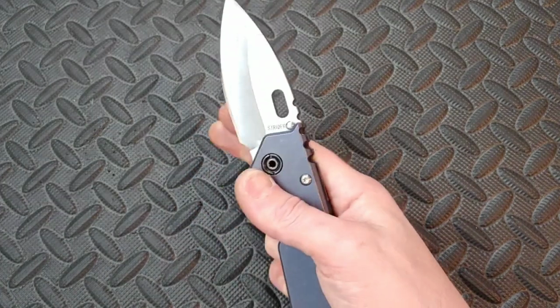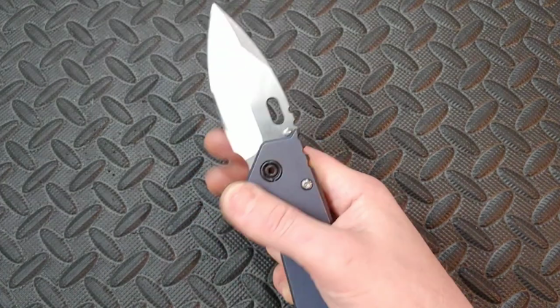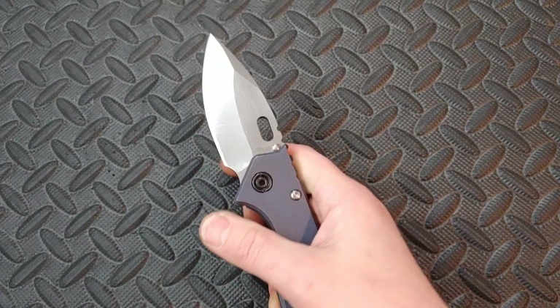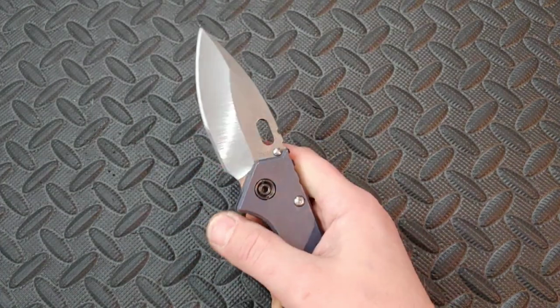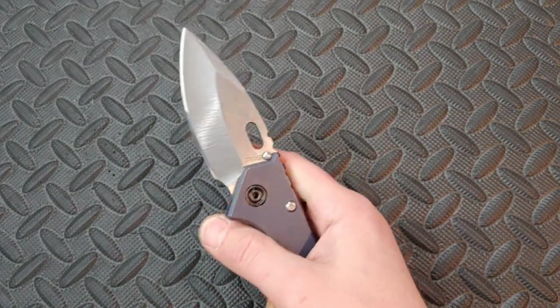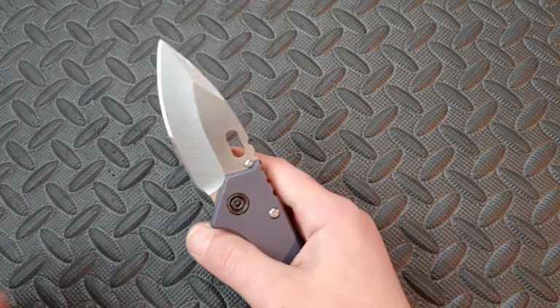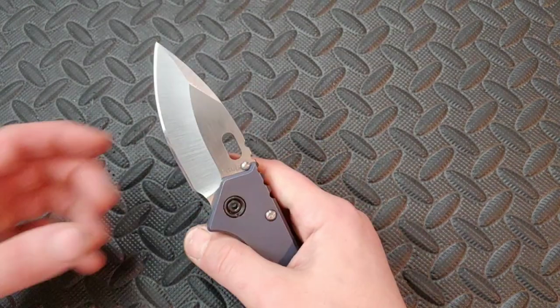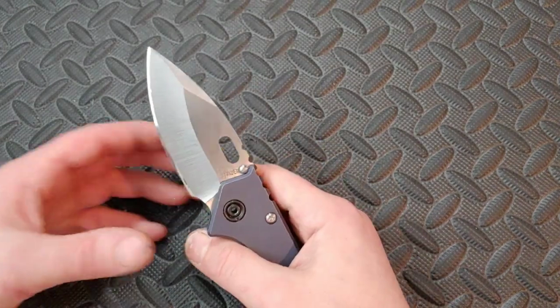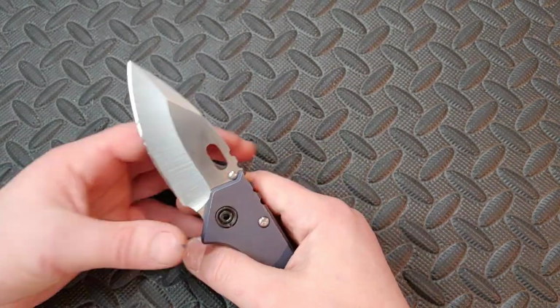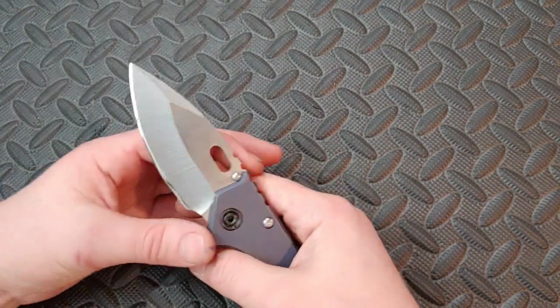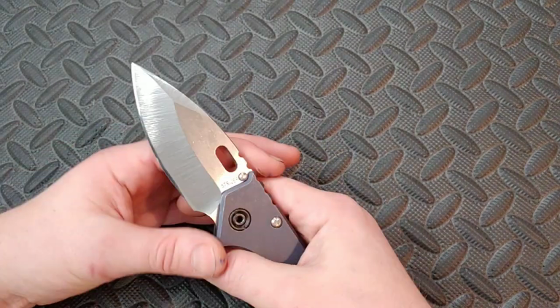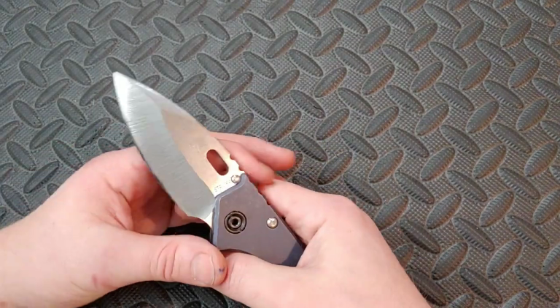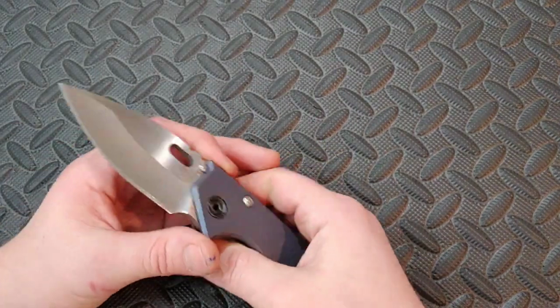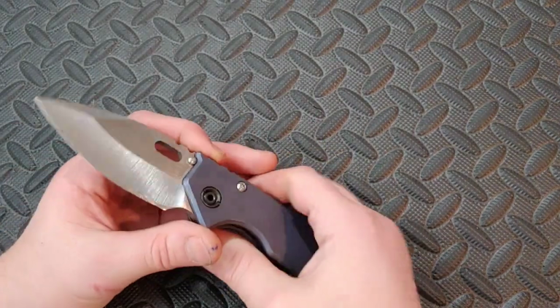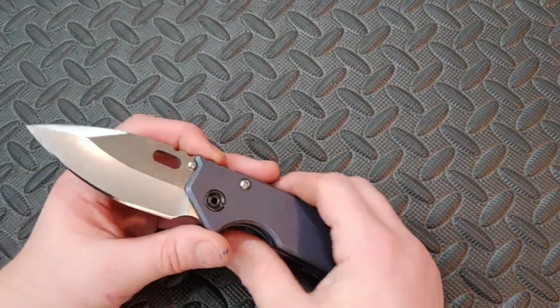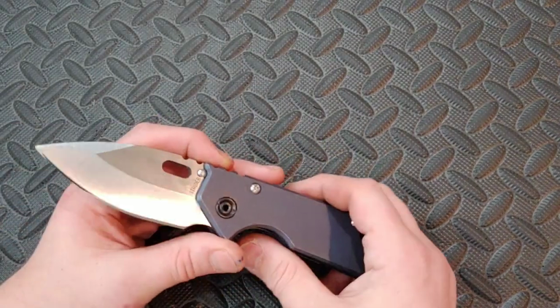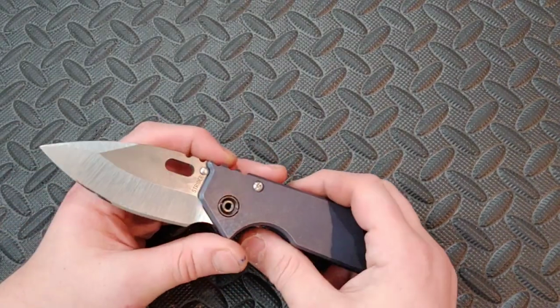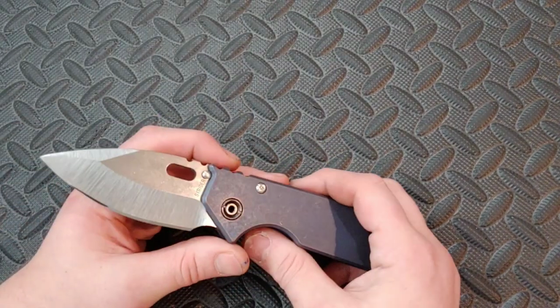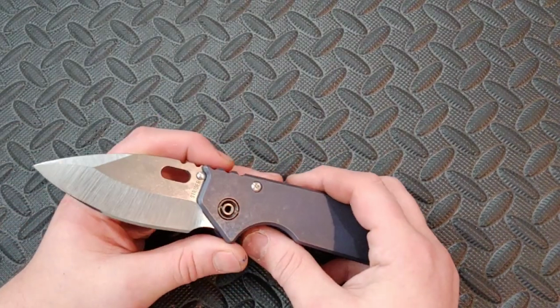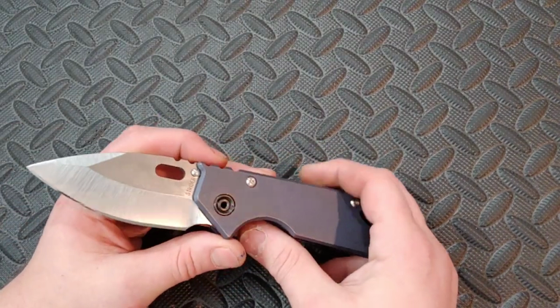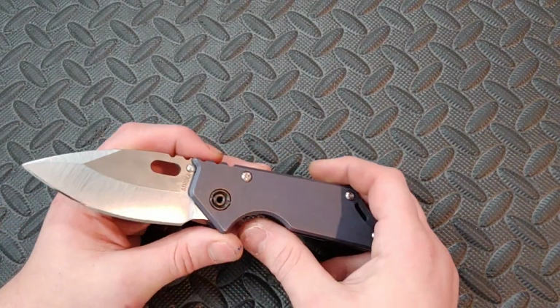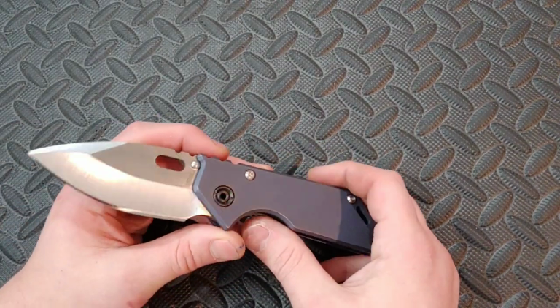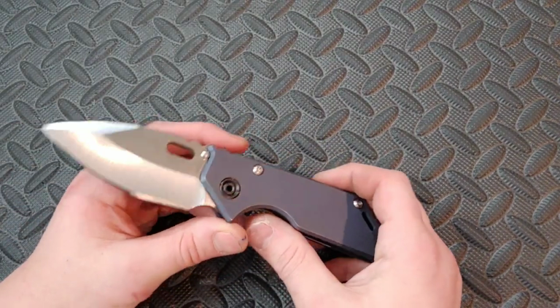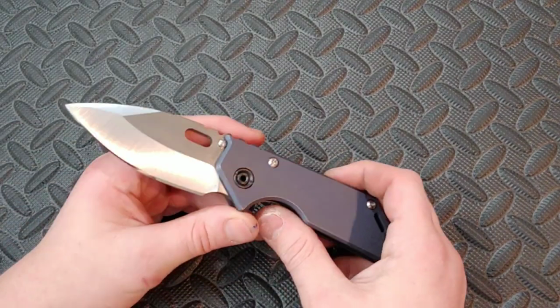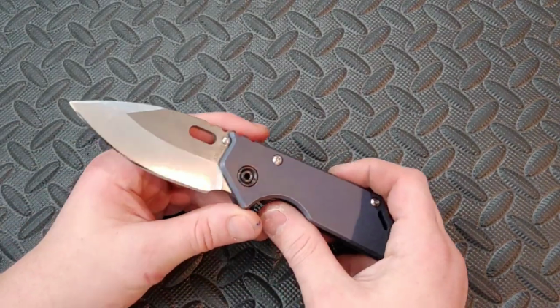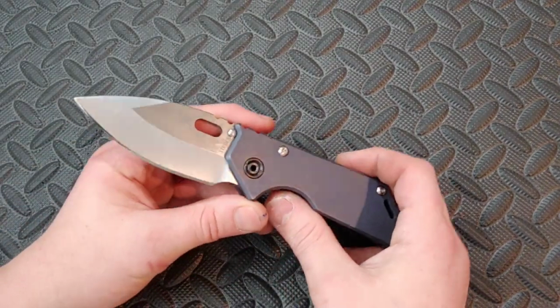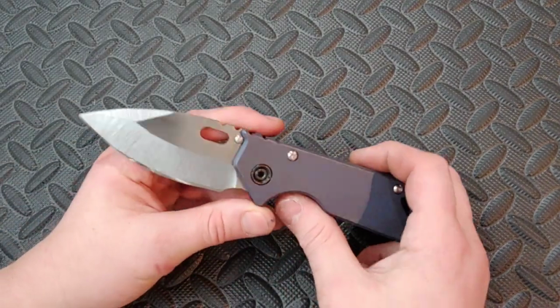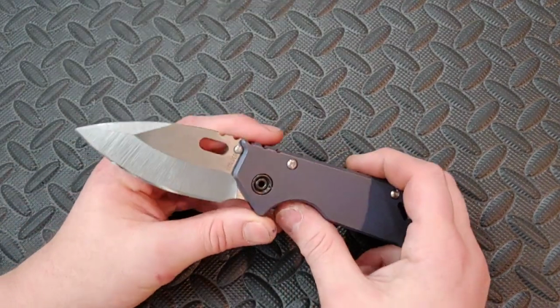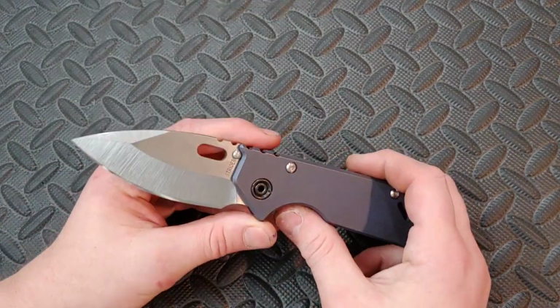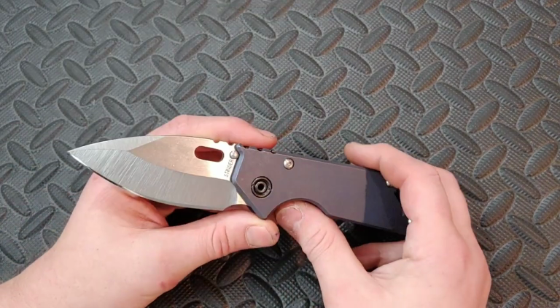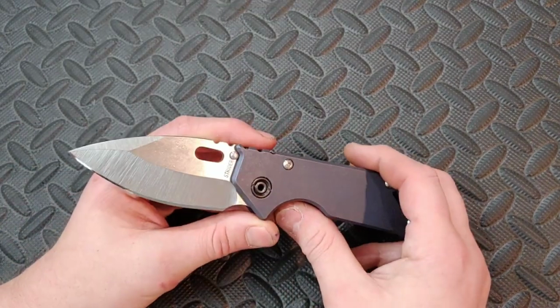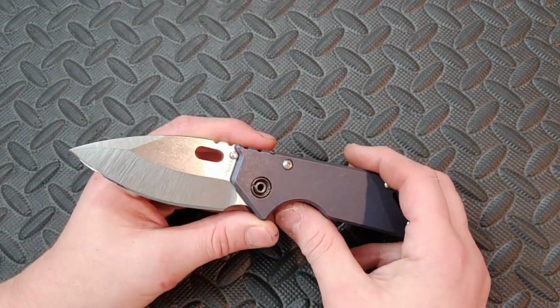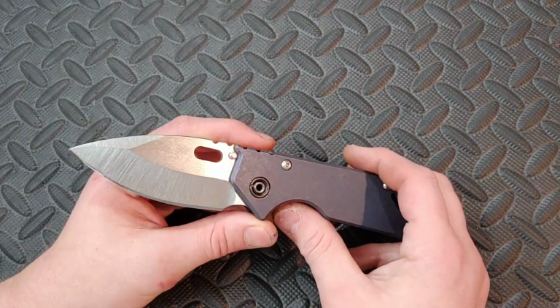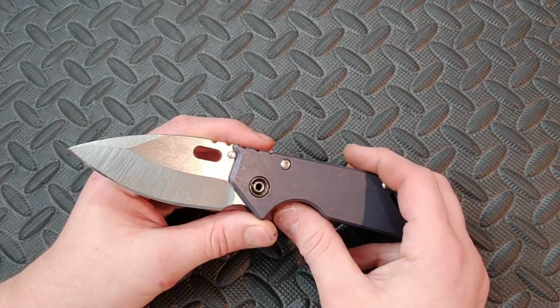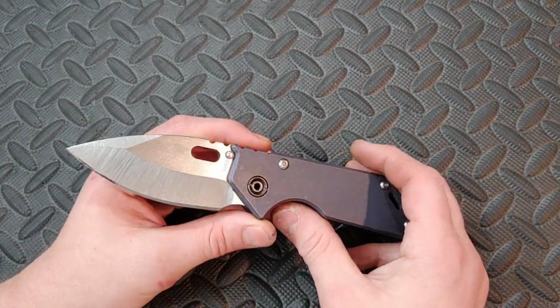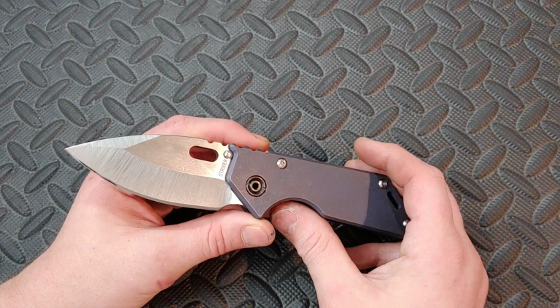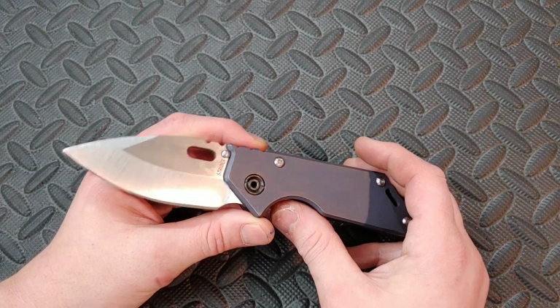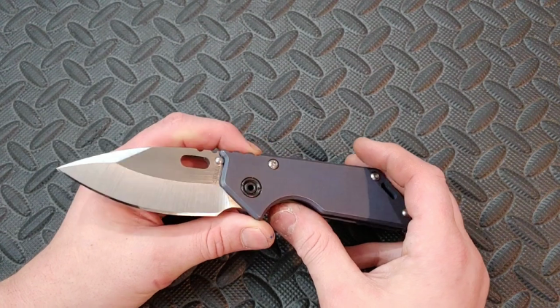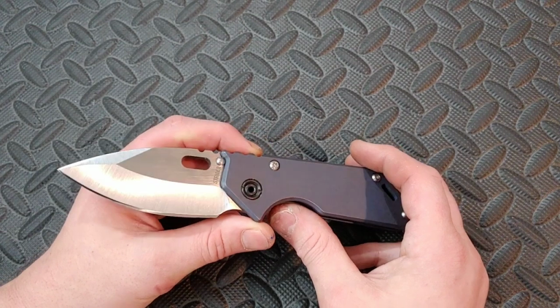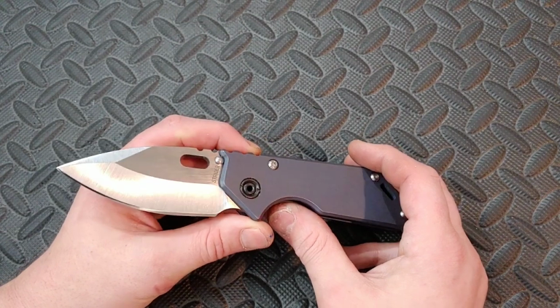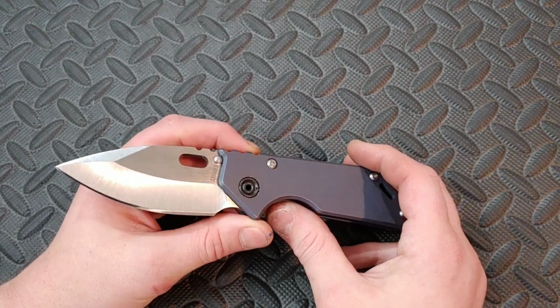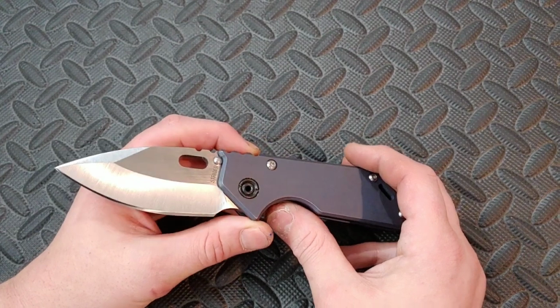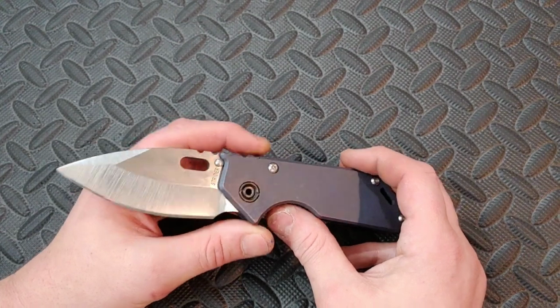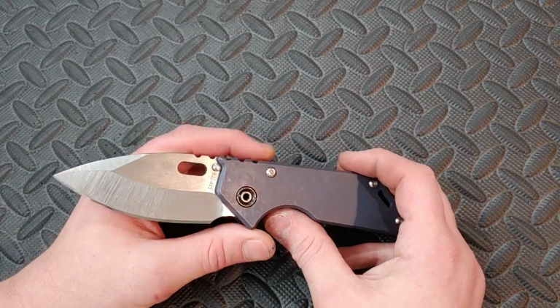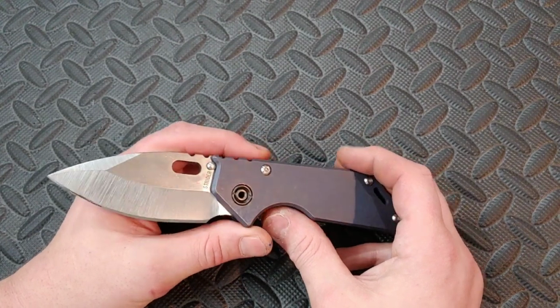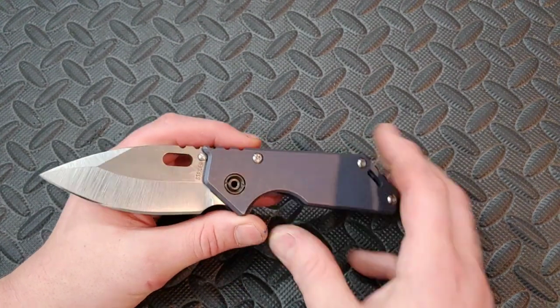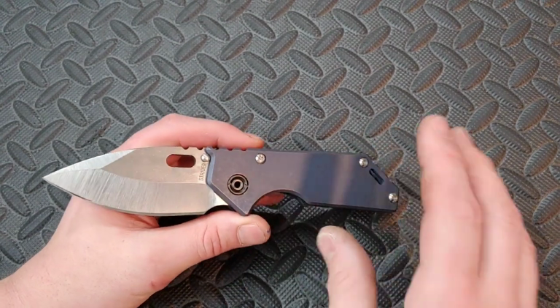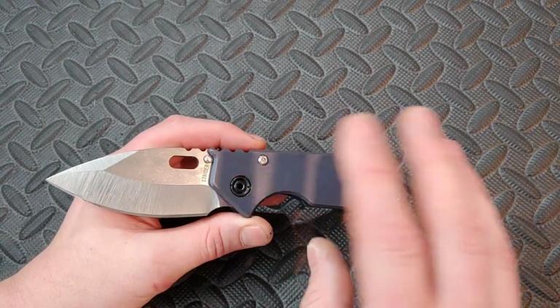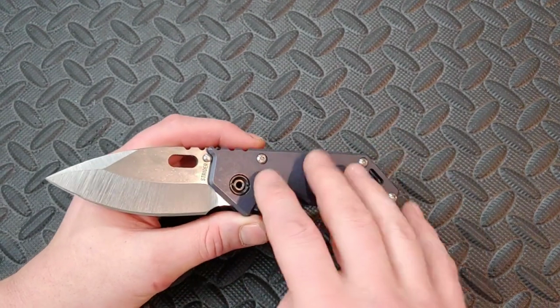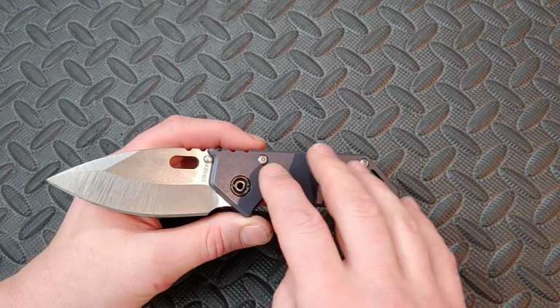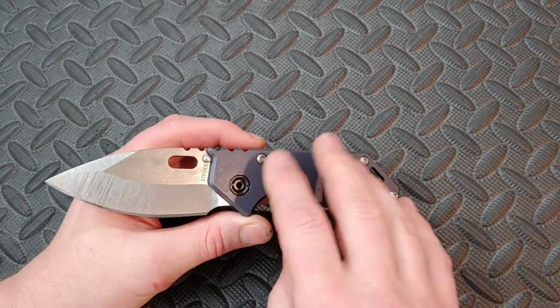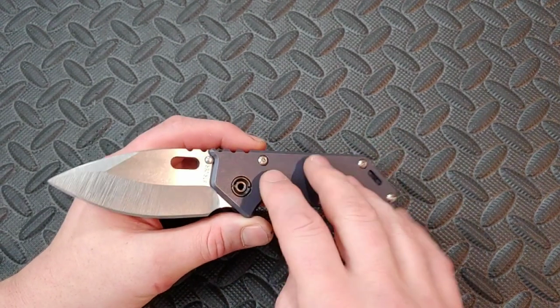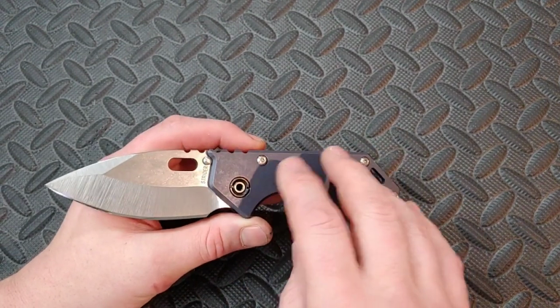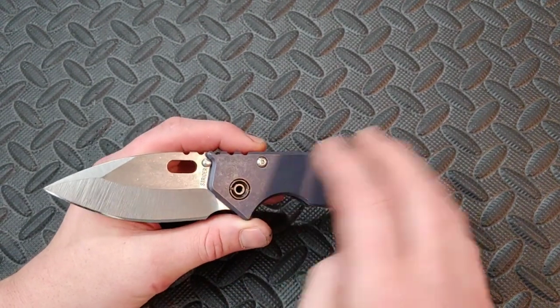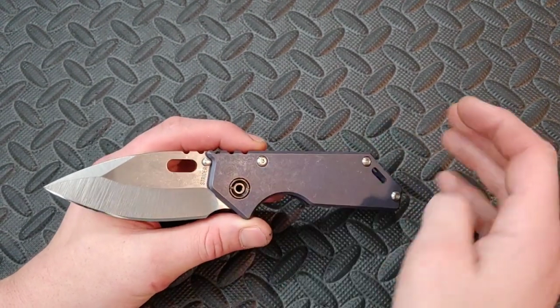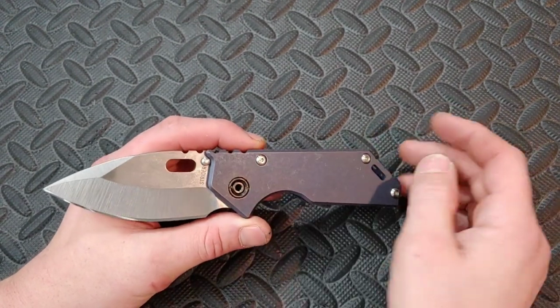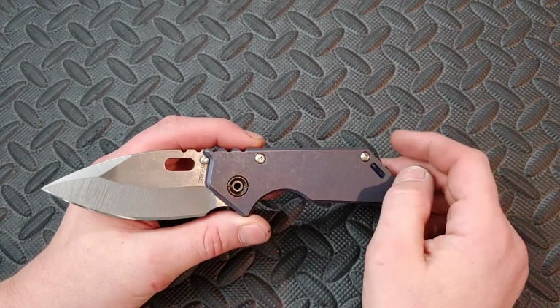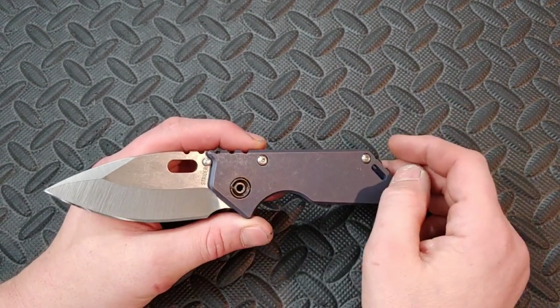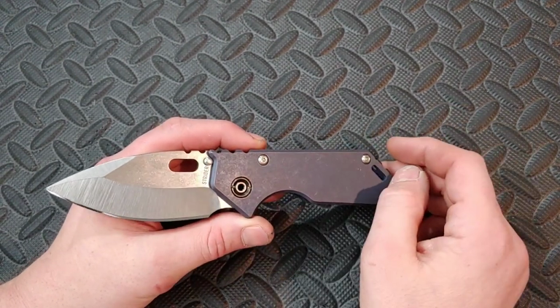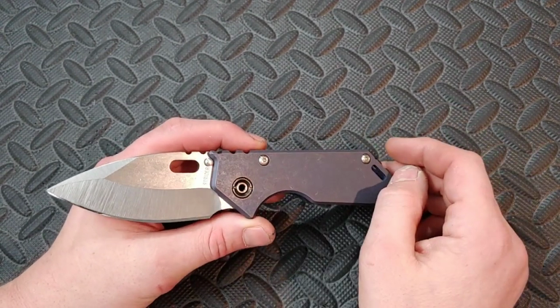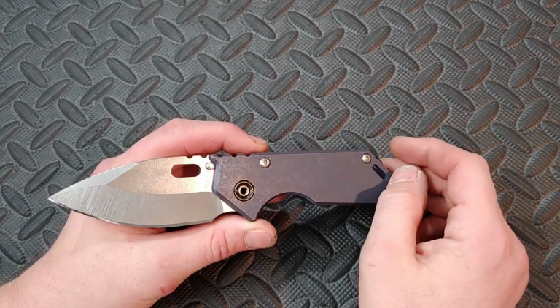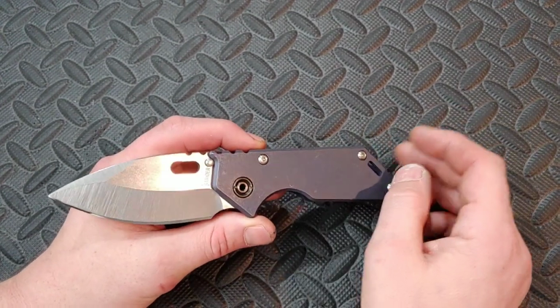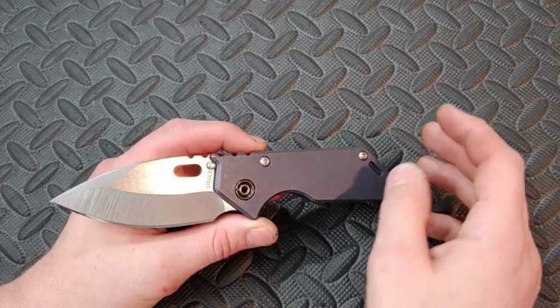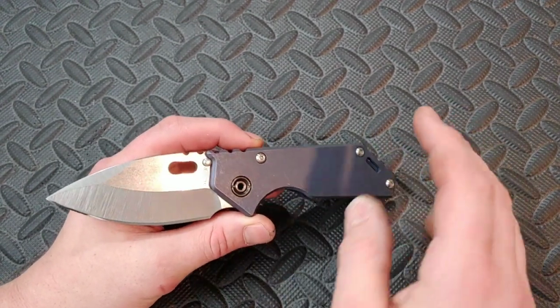Bang! Neves Knives. I'm Jared. My lovely wife Kara is busy and I'm doing a review on this knife now.